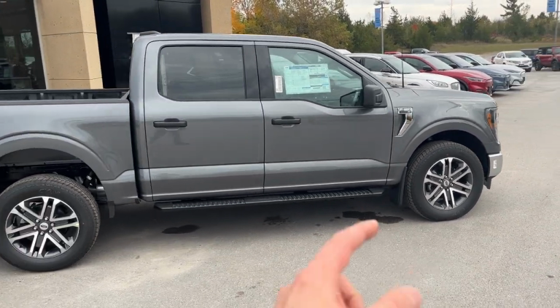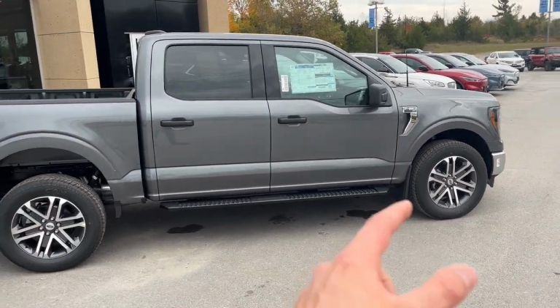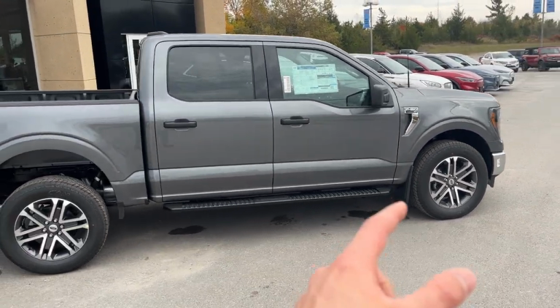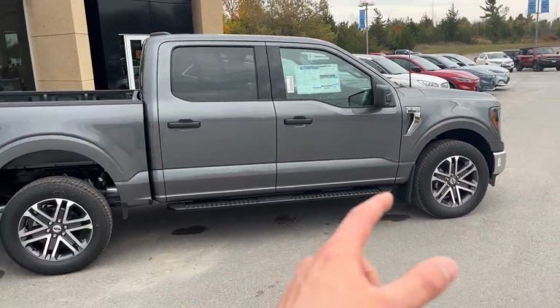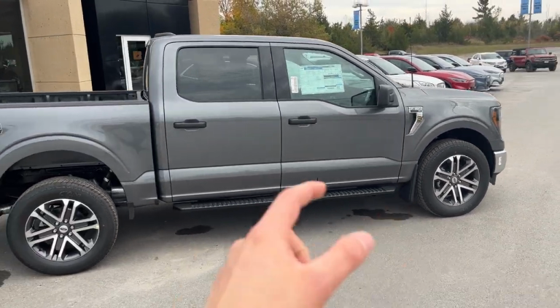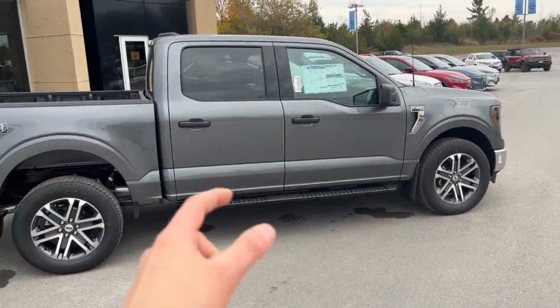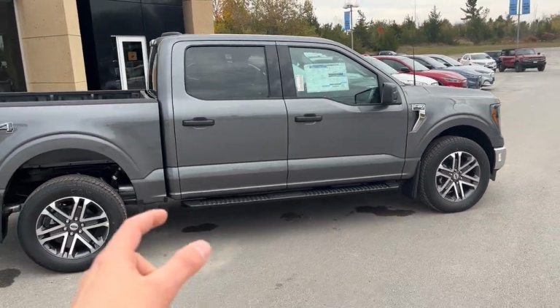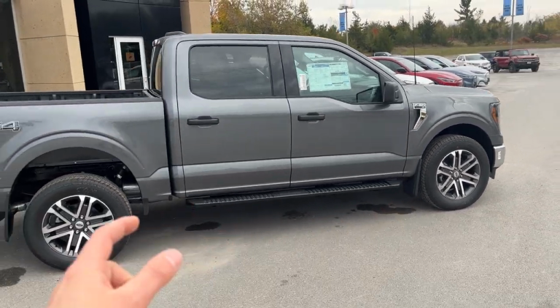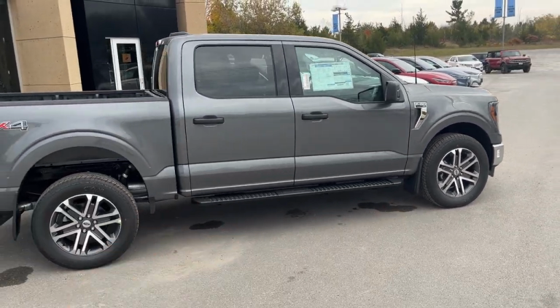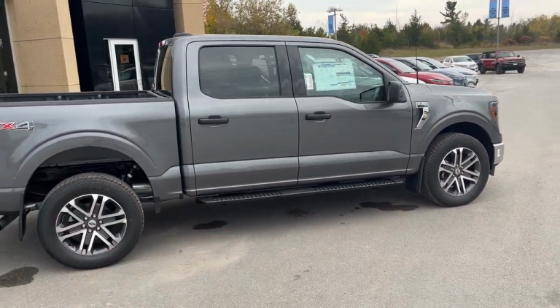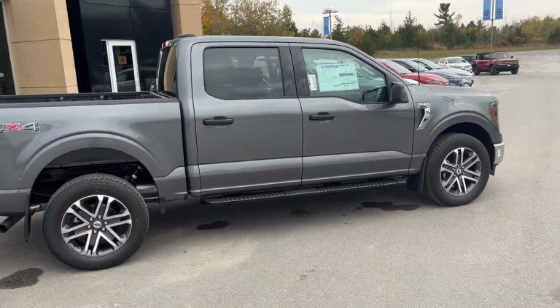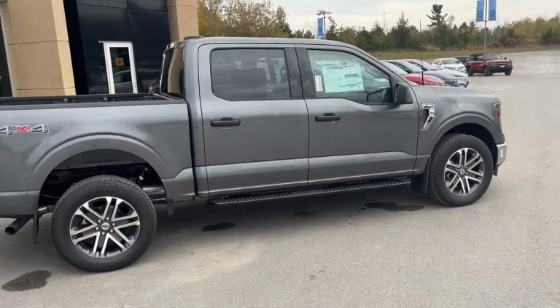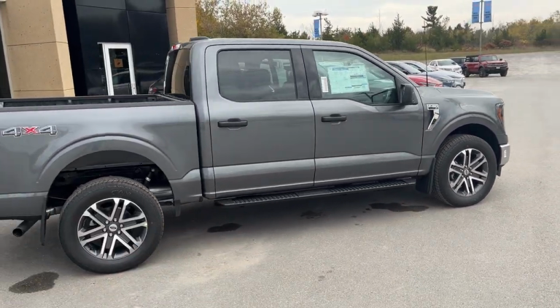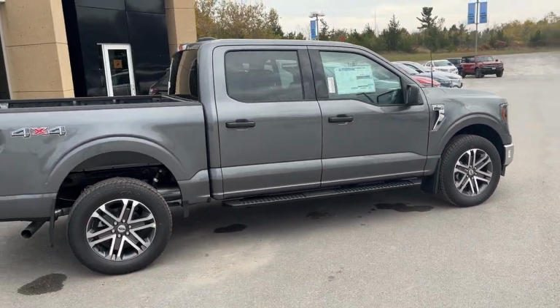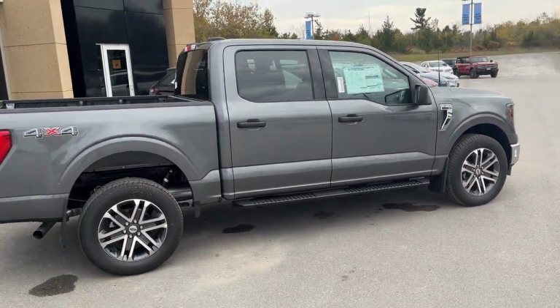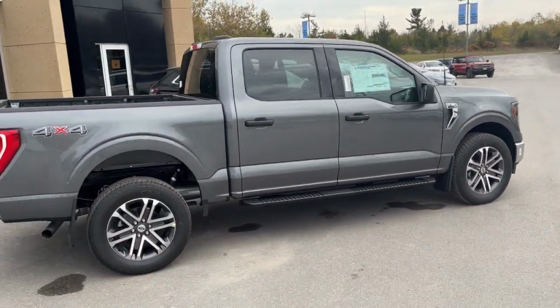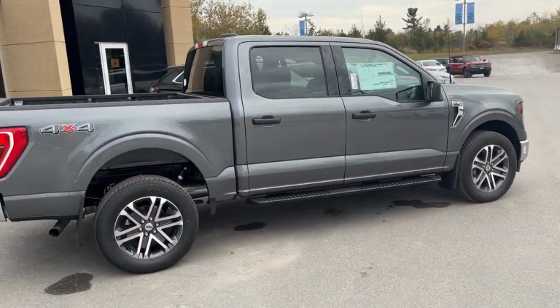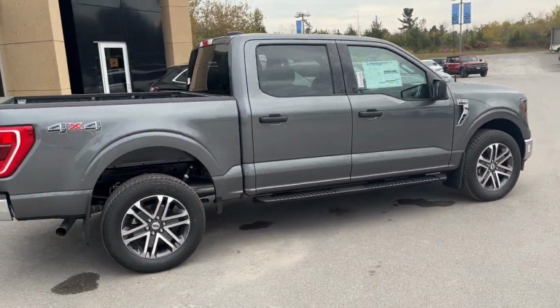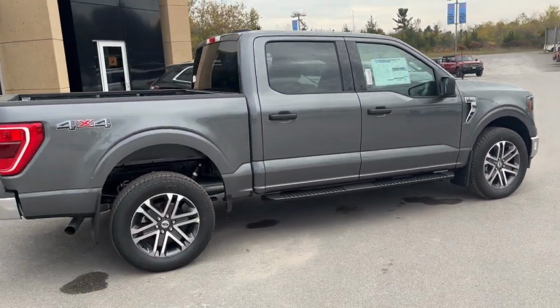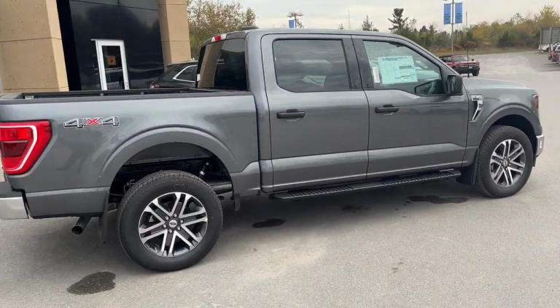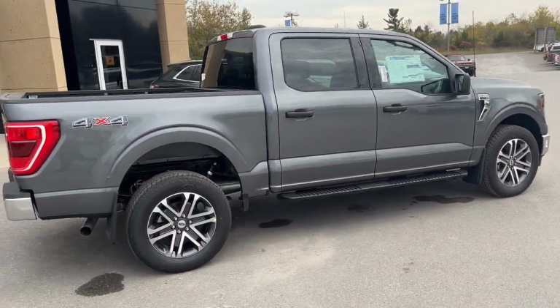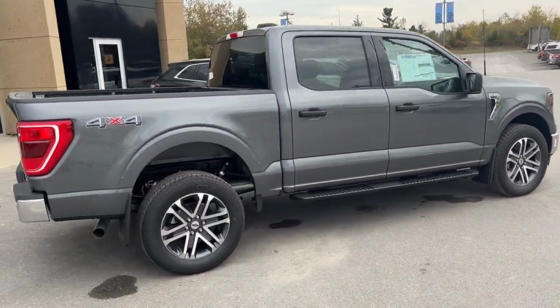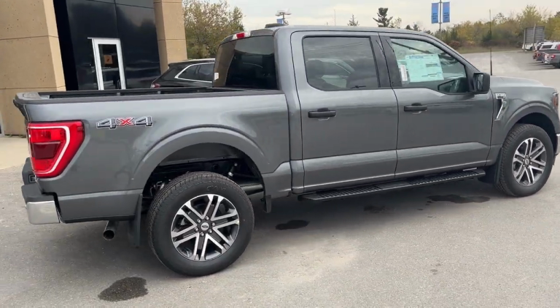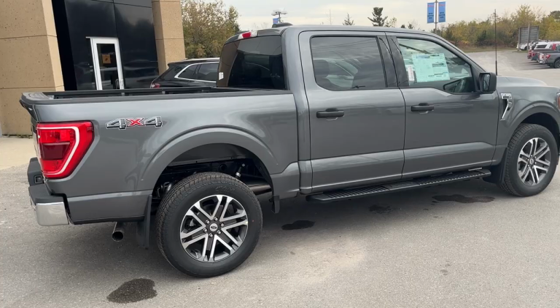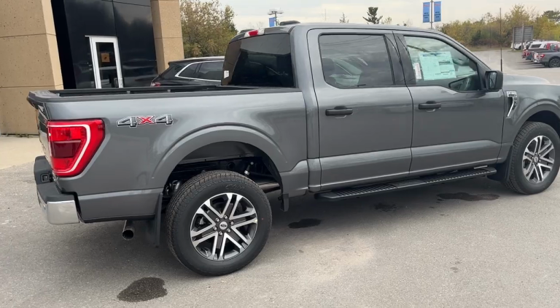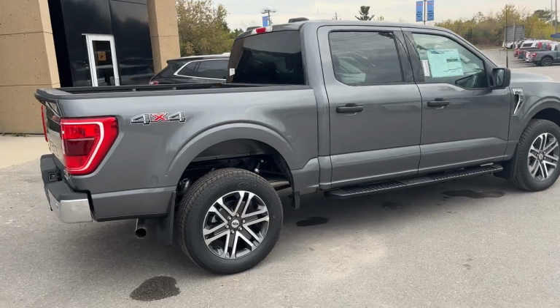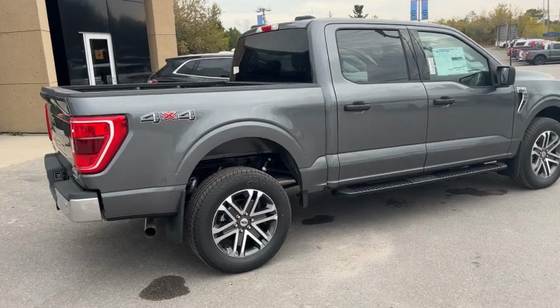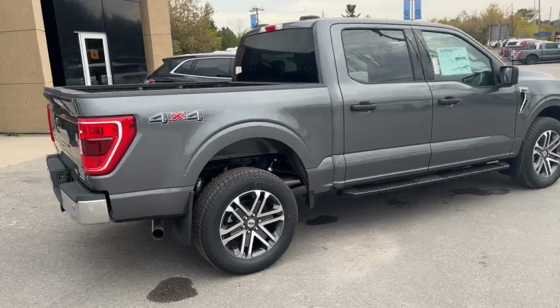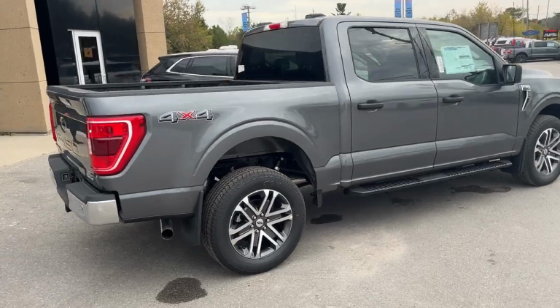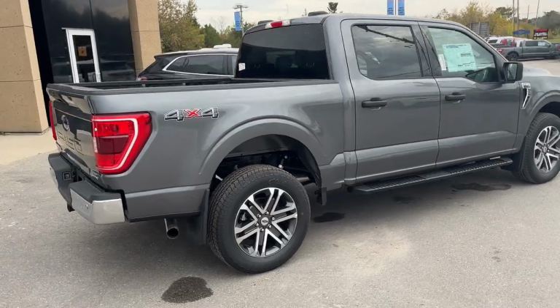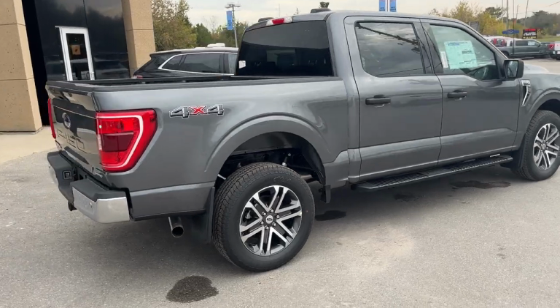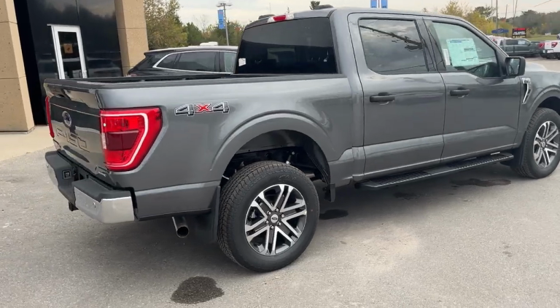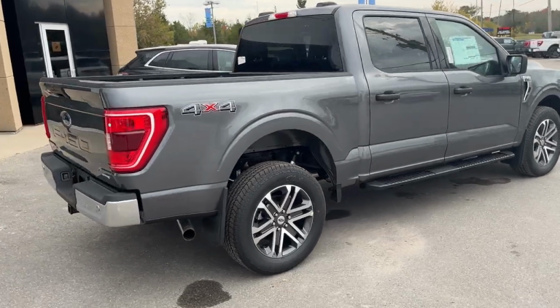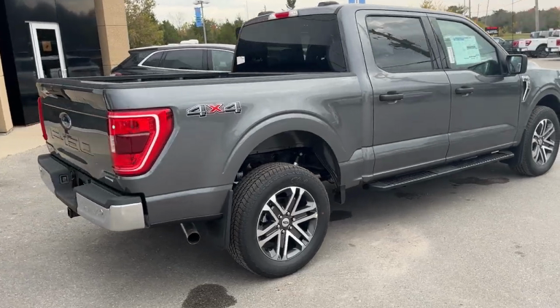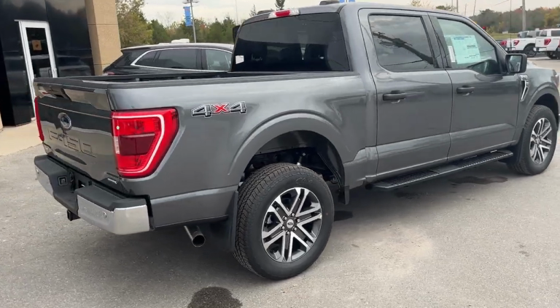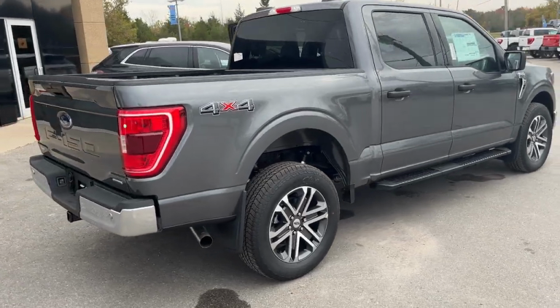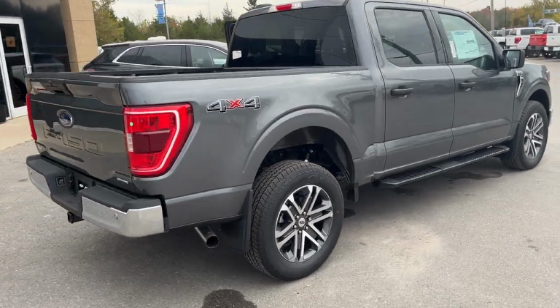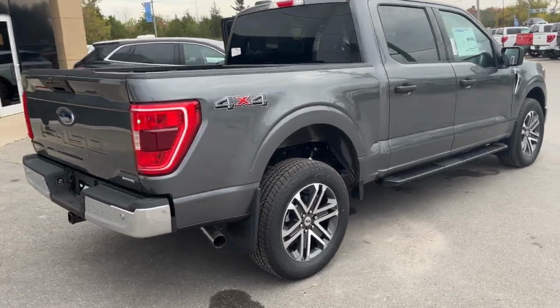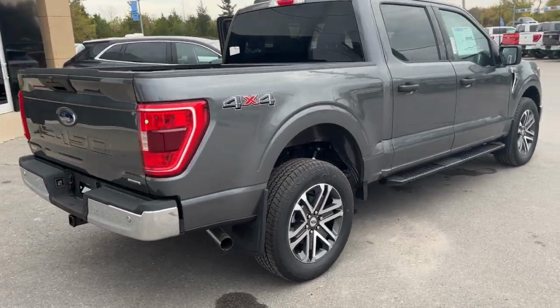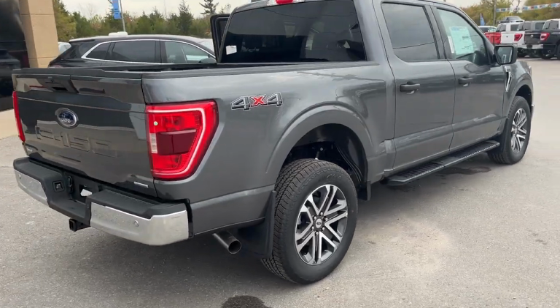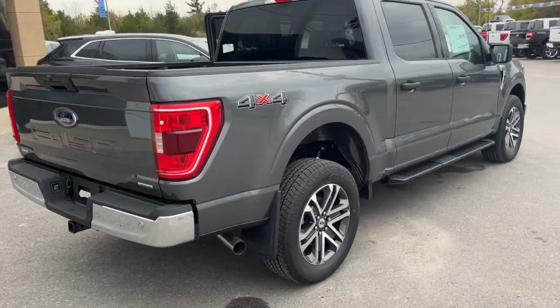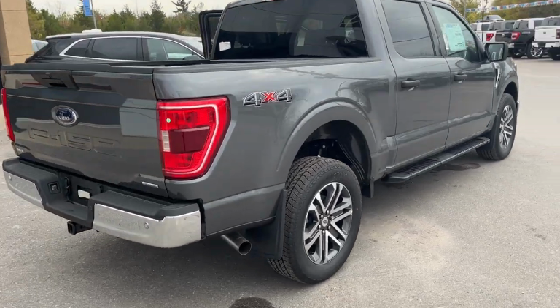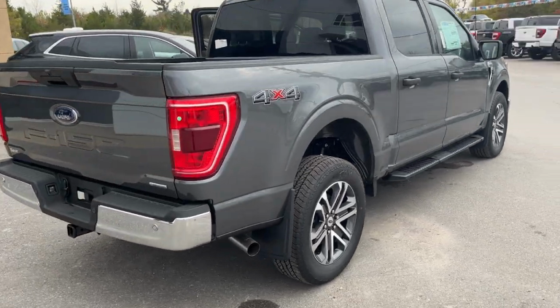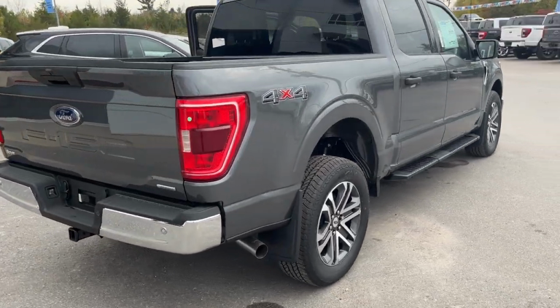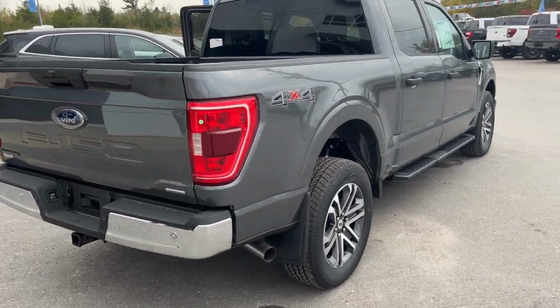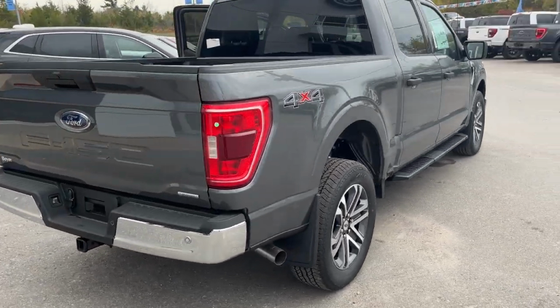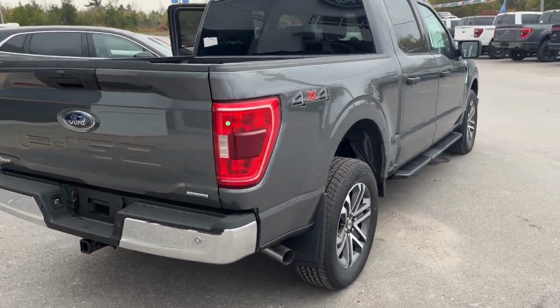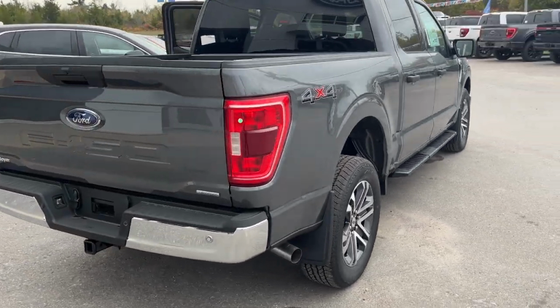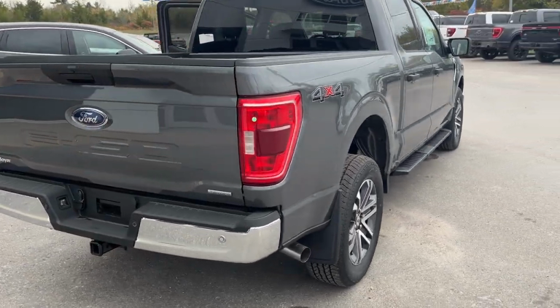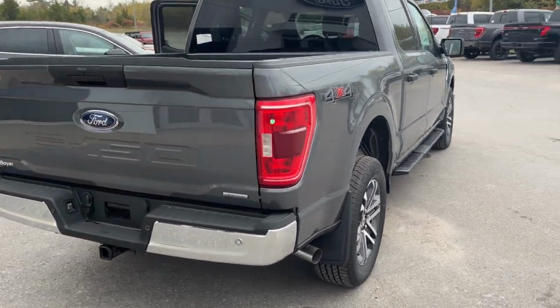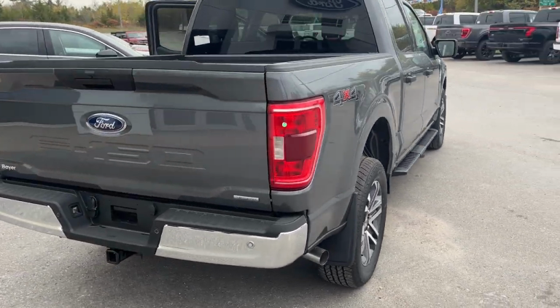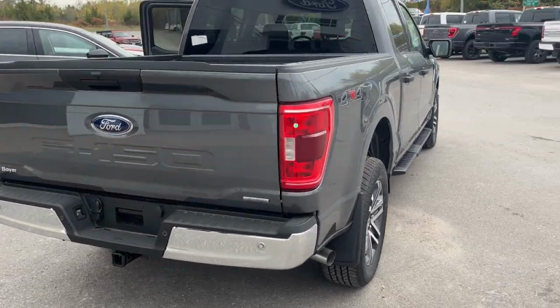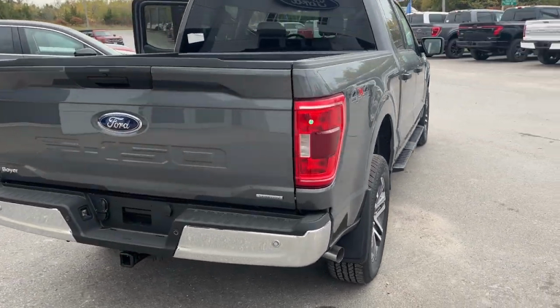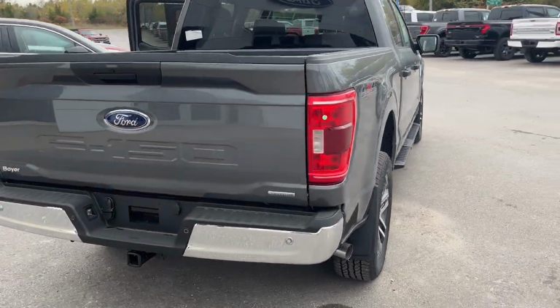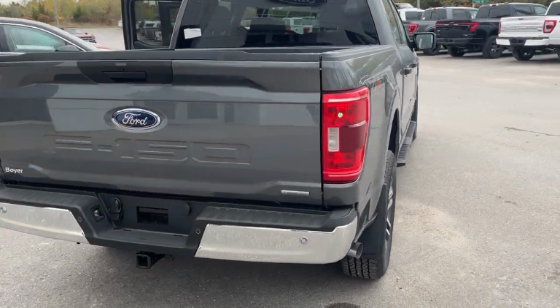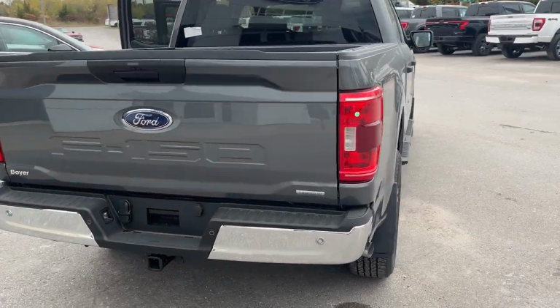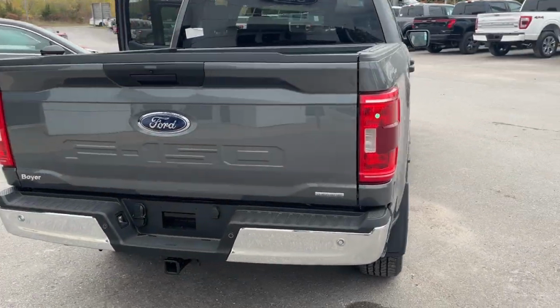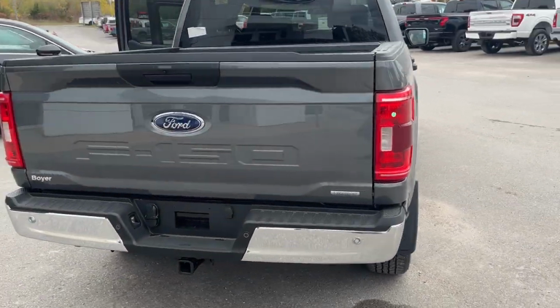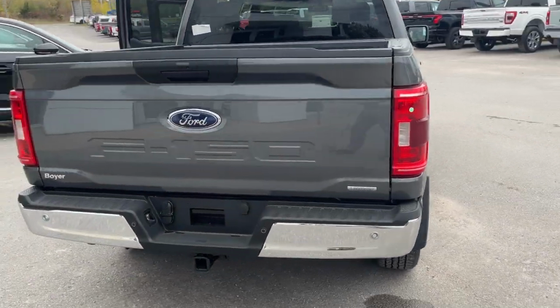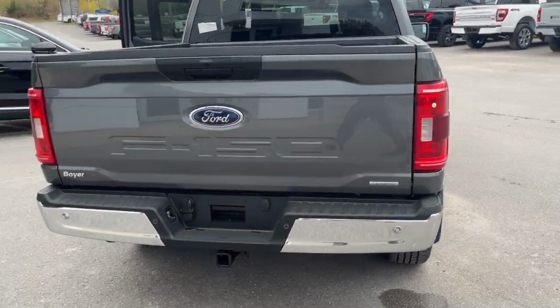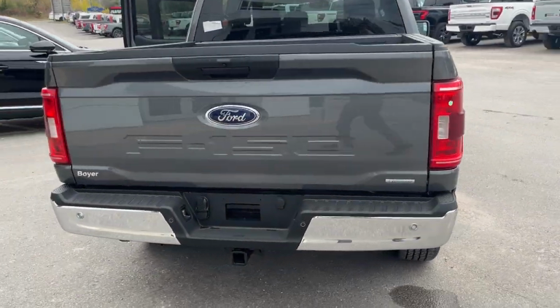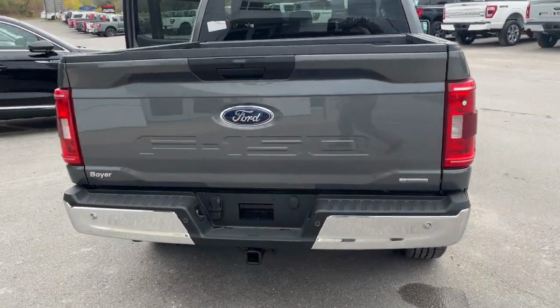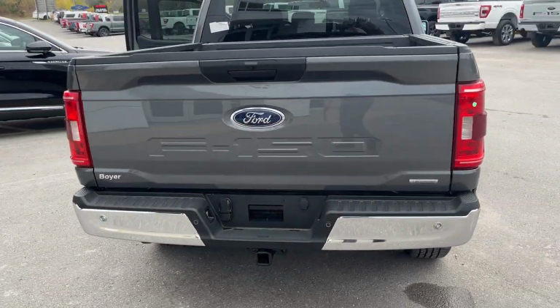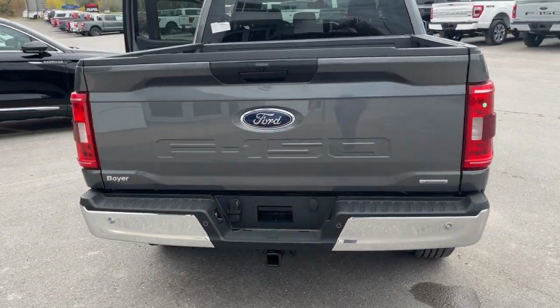You do have your black platform running boards on there. It is 4x4, of course, in the five-and-a-half-foot bed super crew cab configuration.